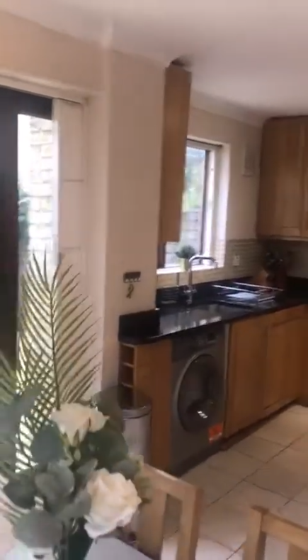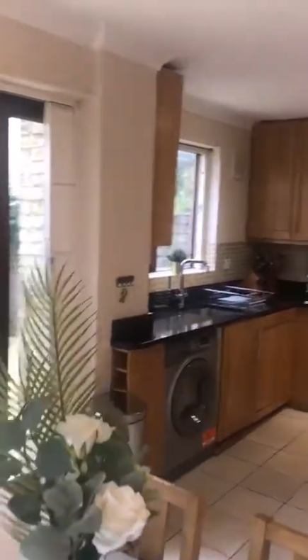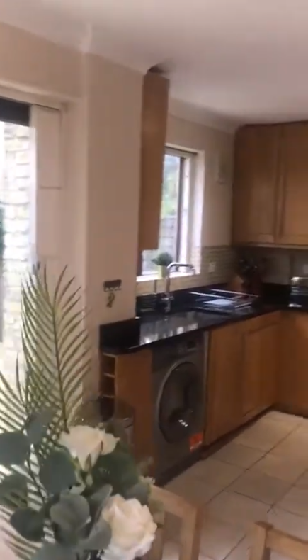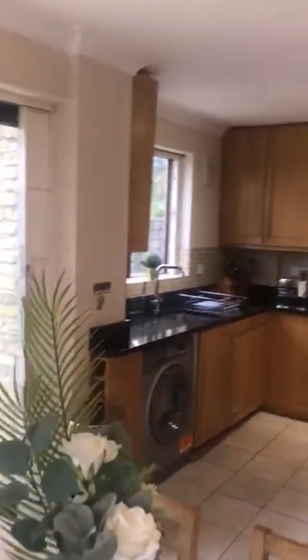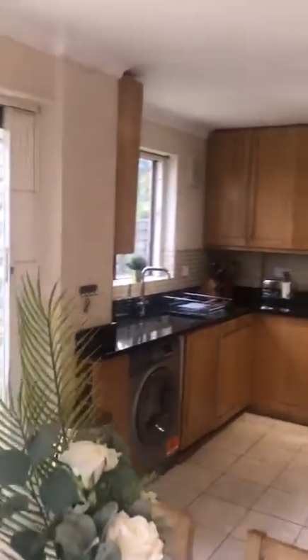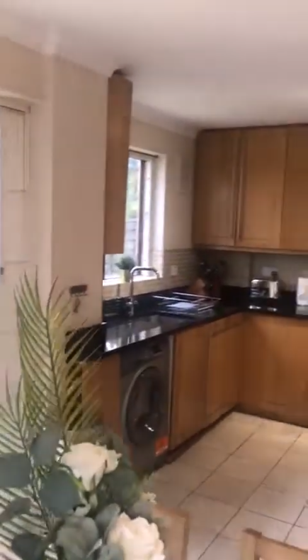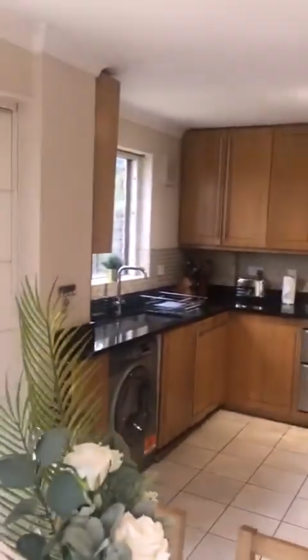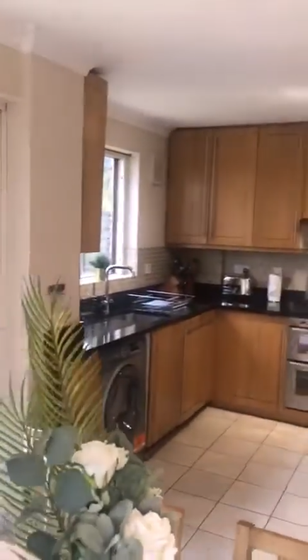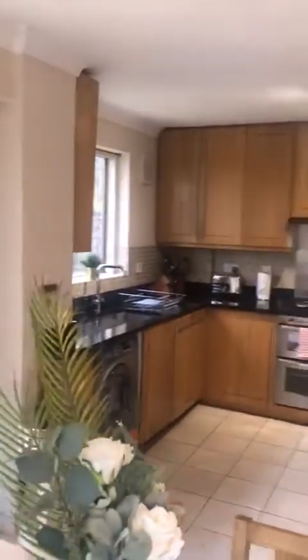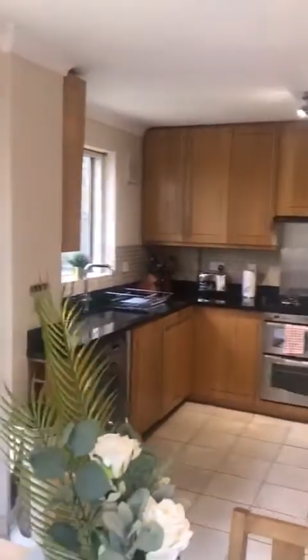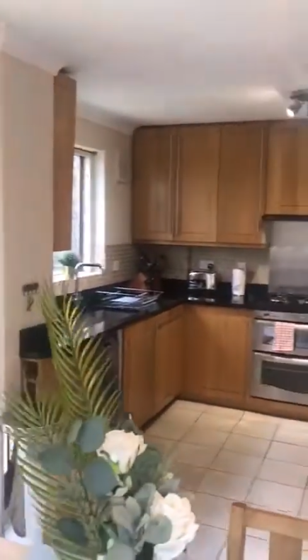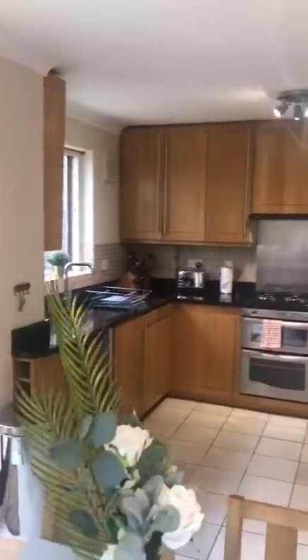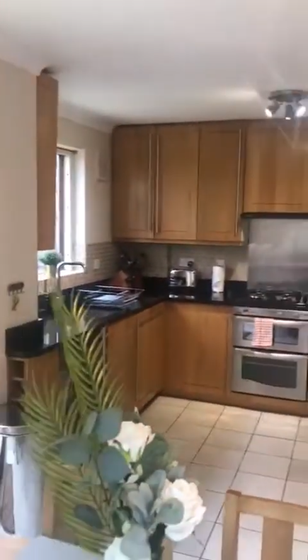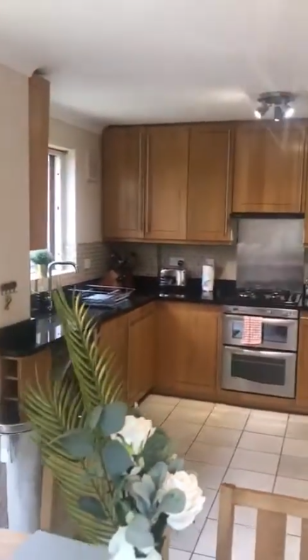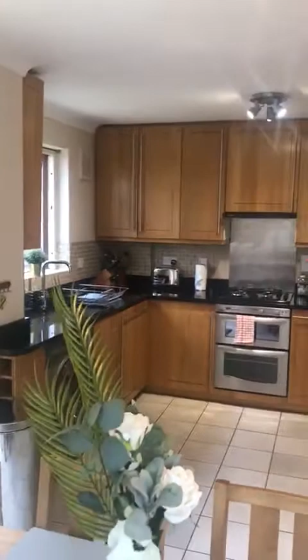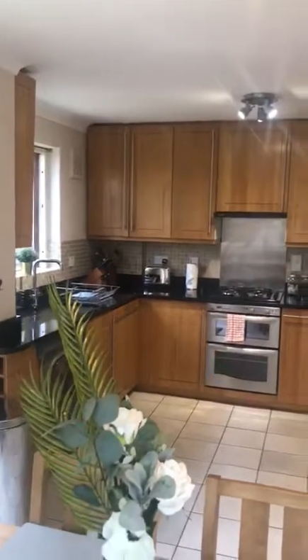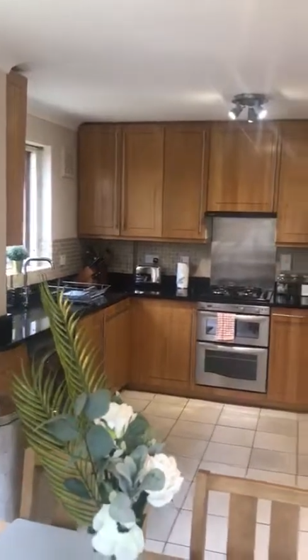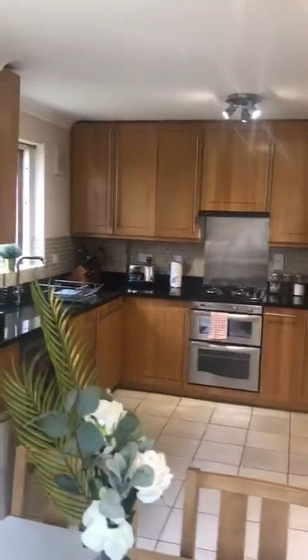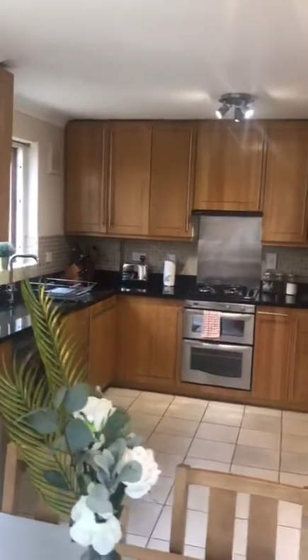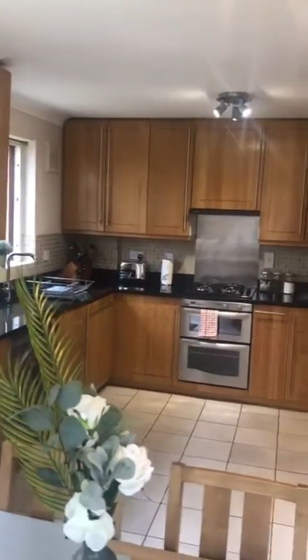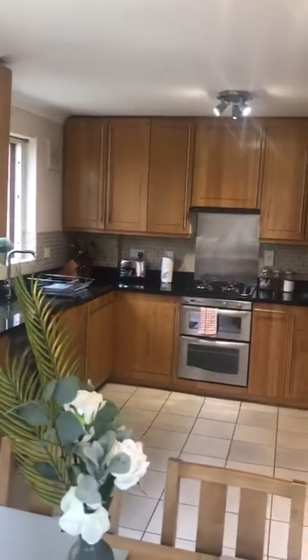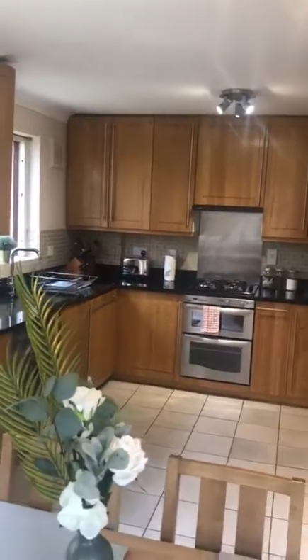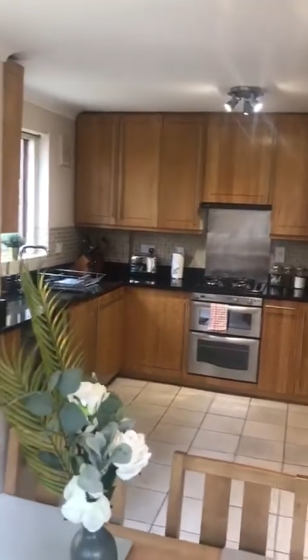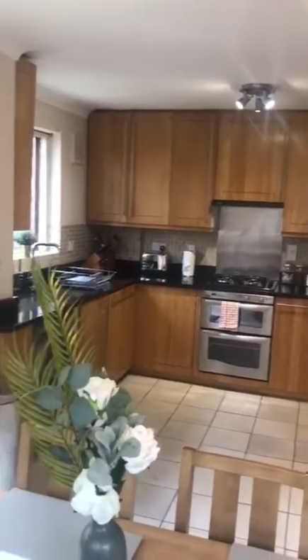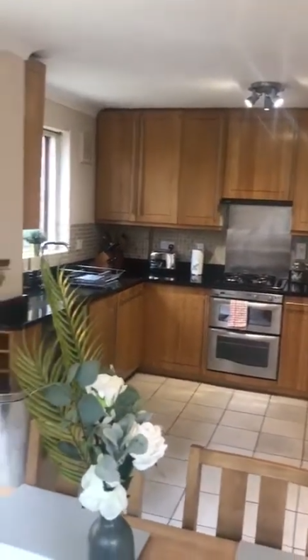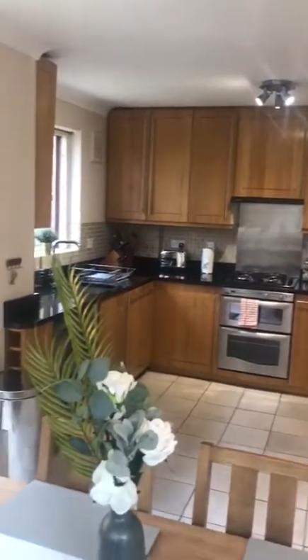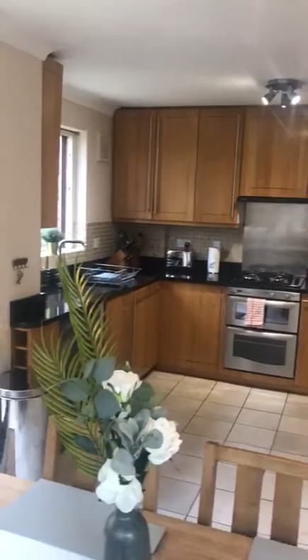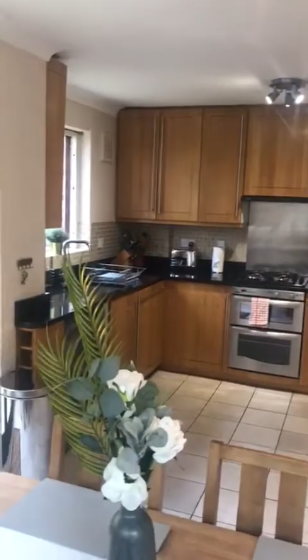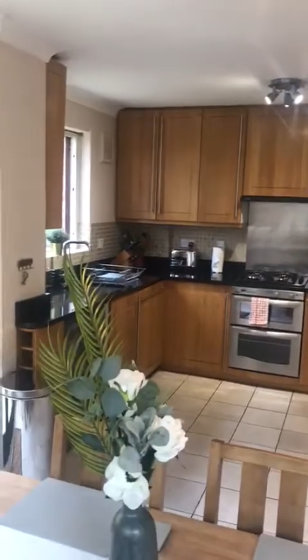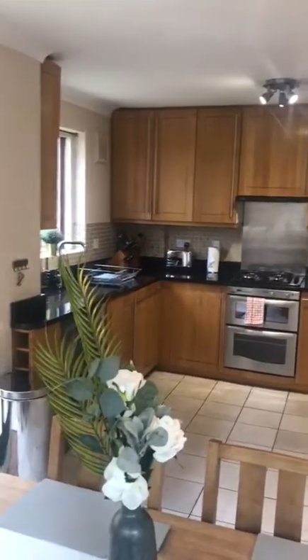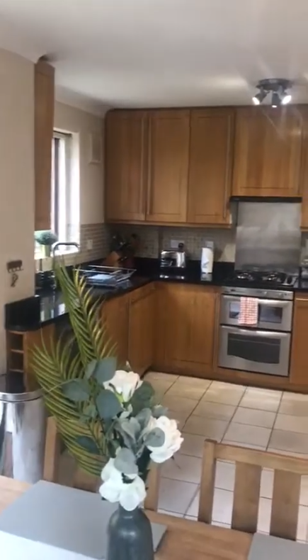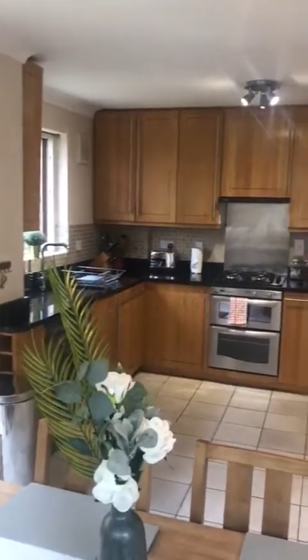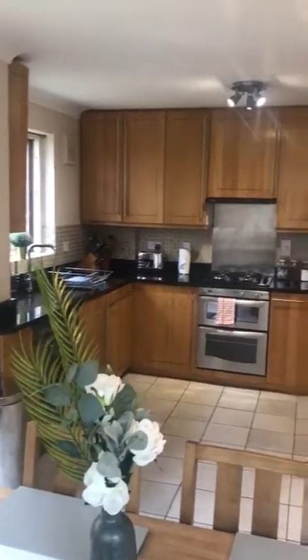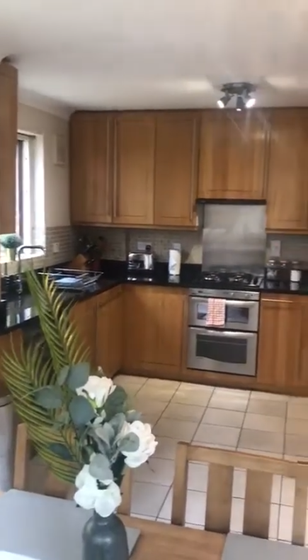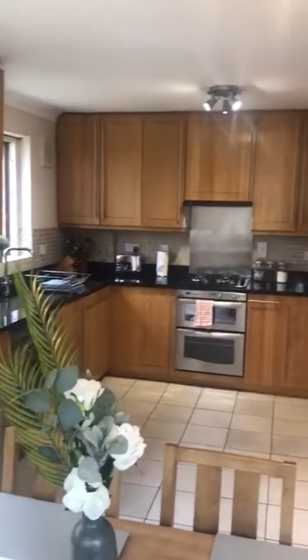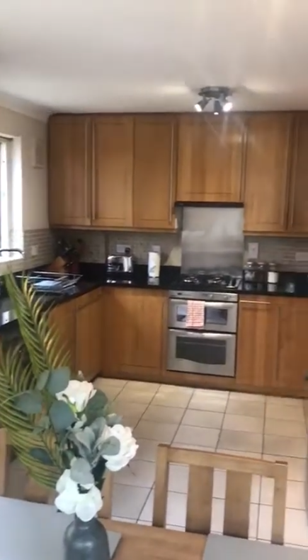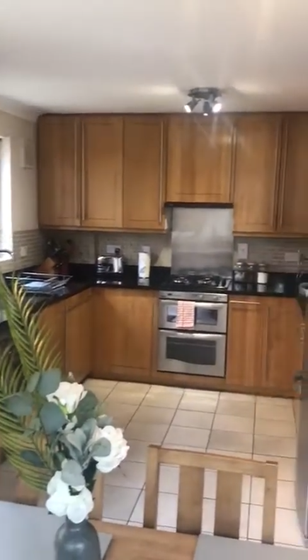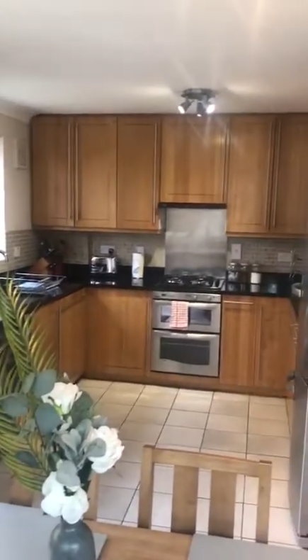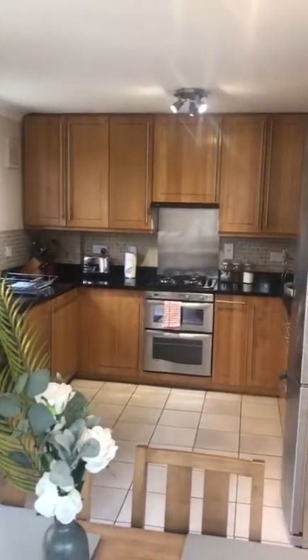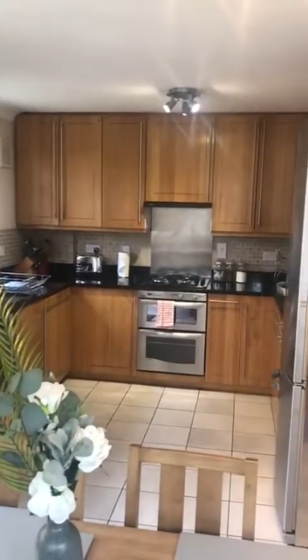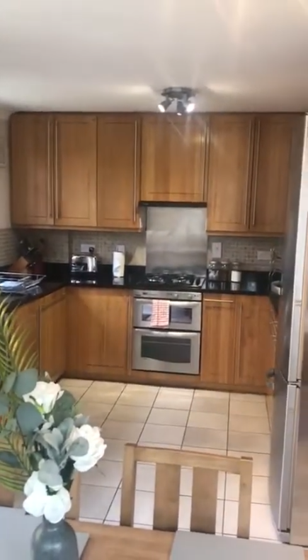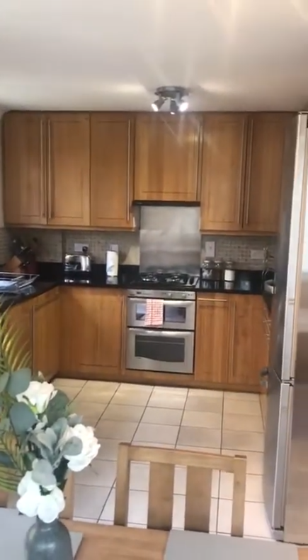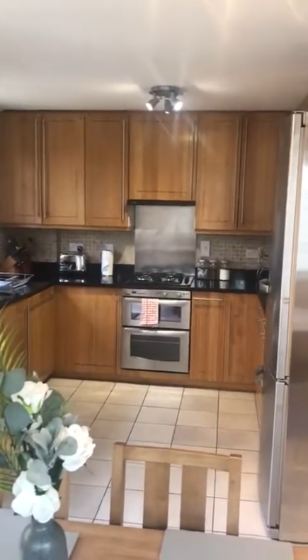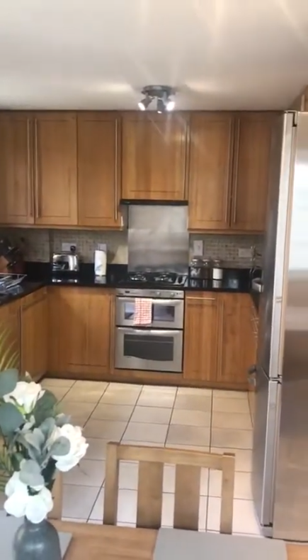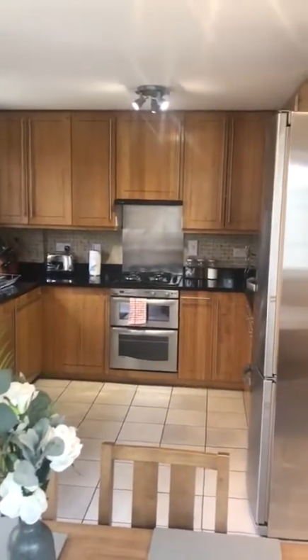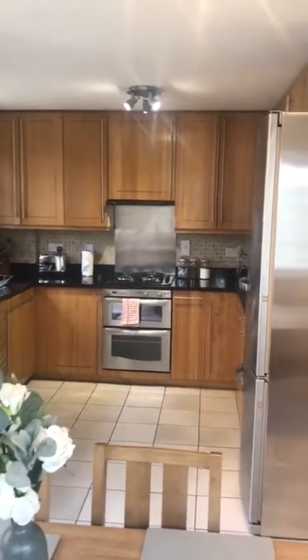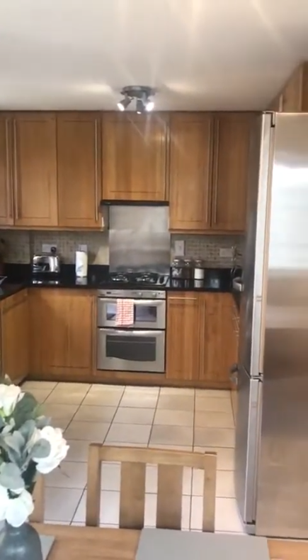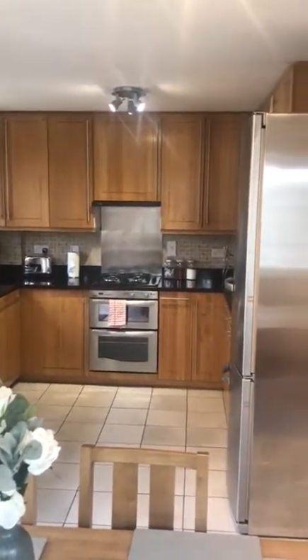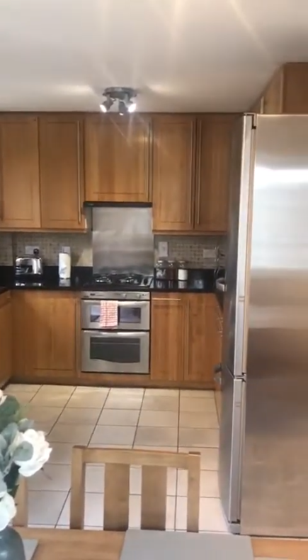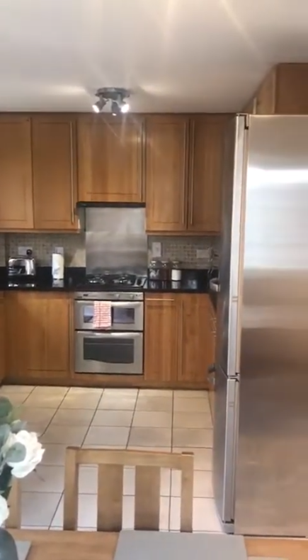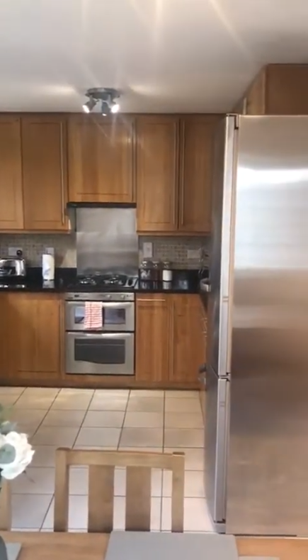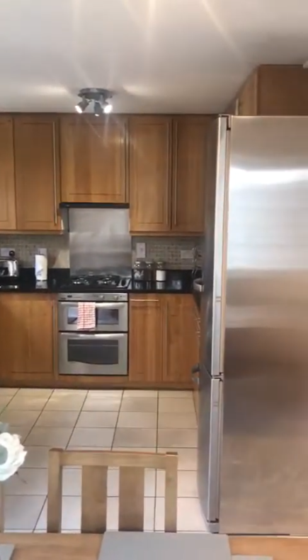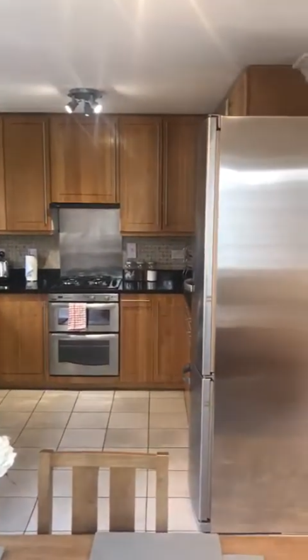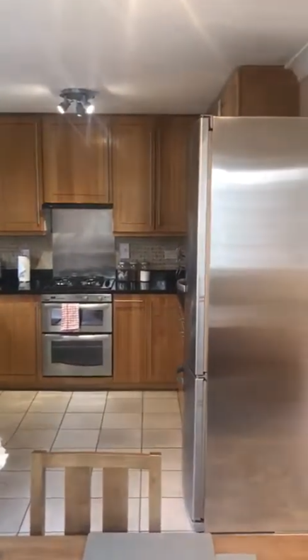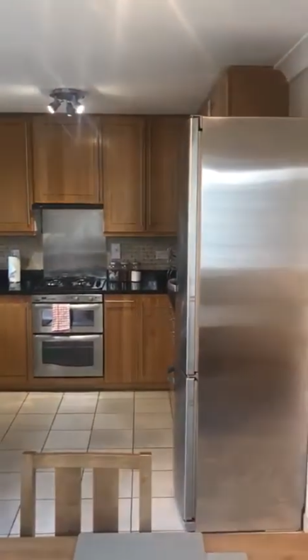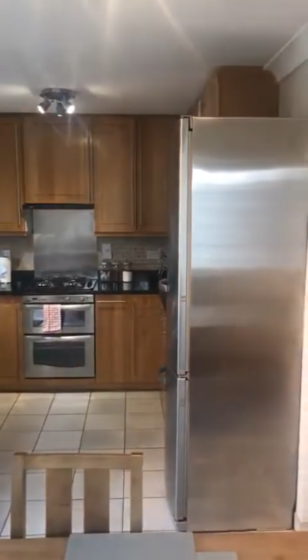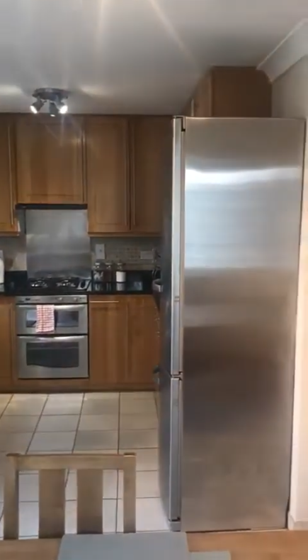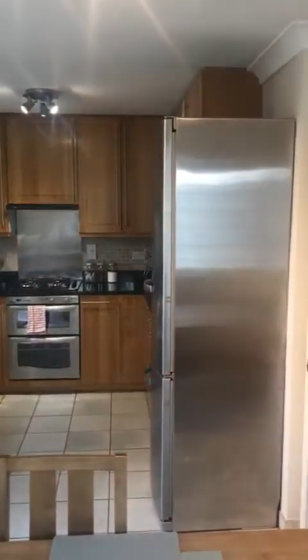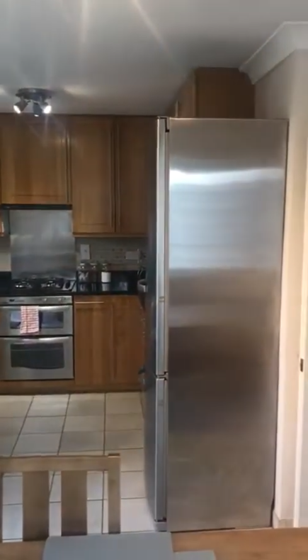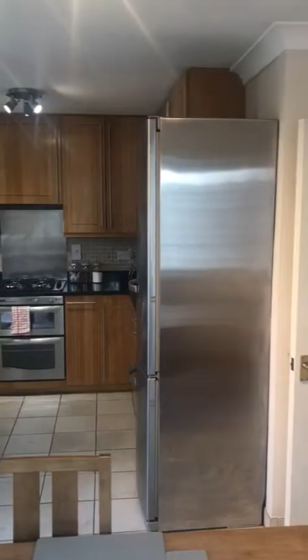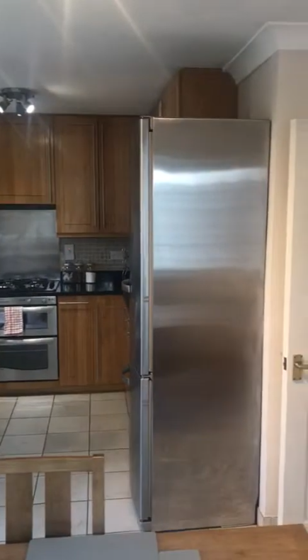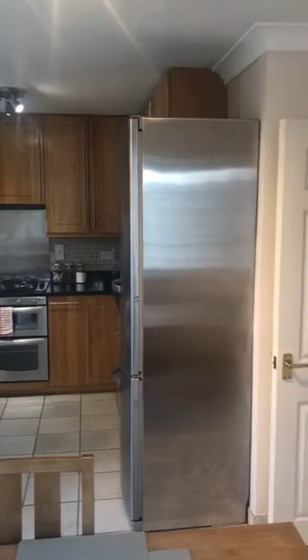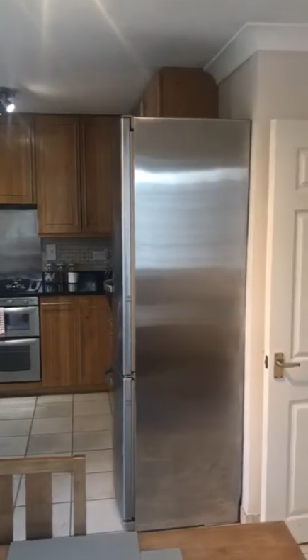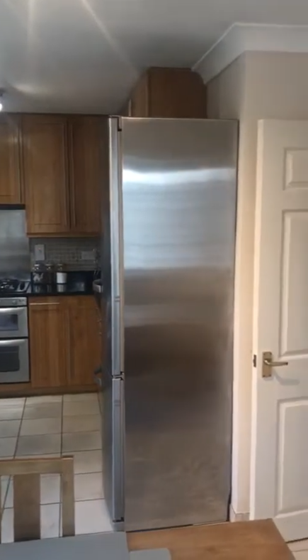This is a kitchen. It comes with everything from toaster, microwave, plates, cutlery and so on.